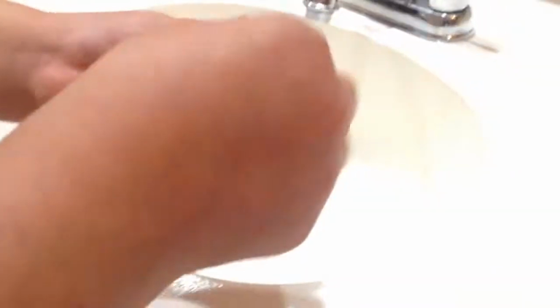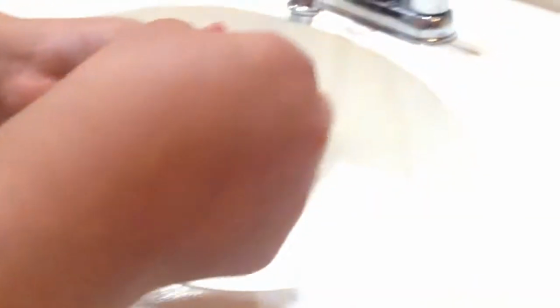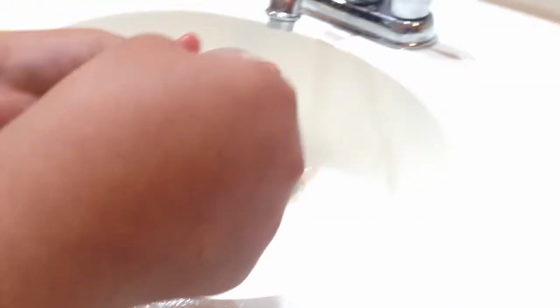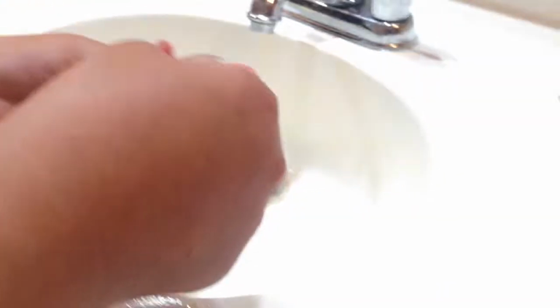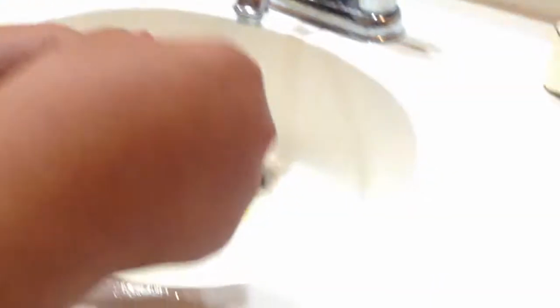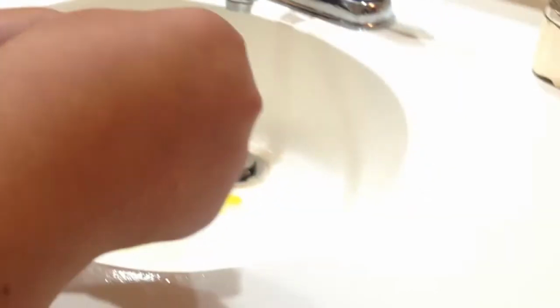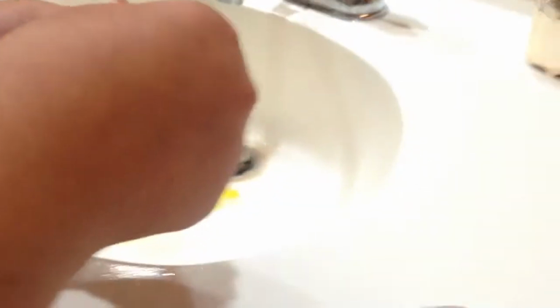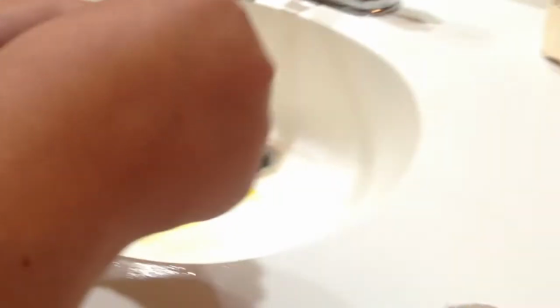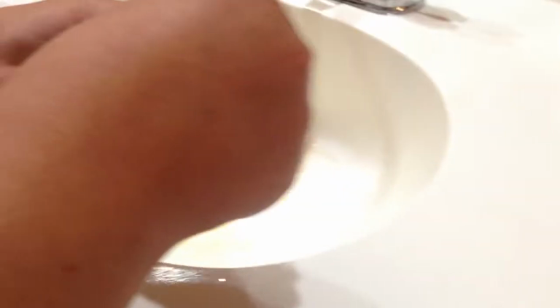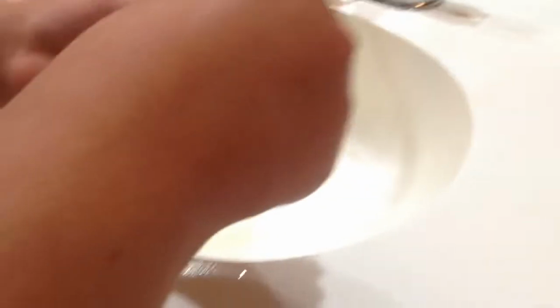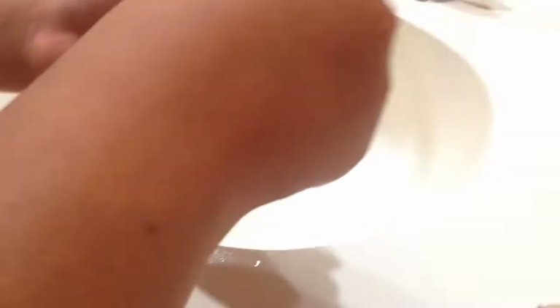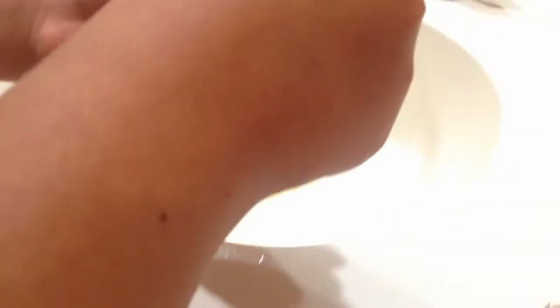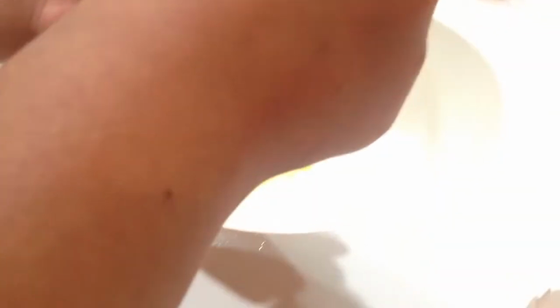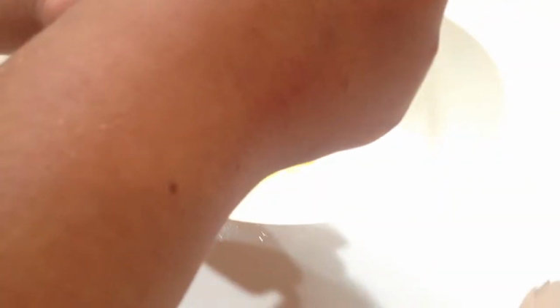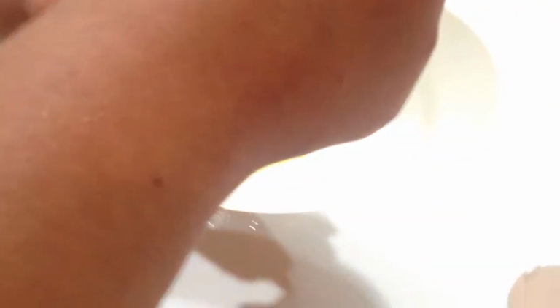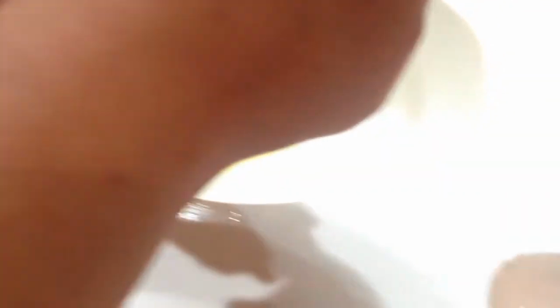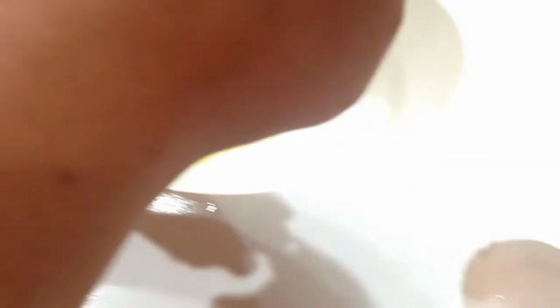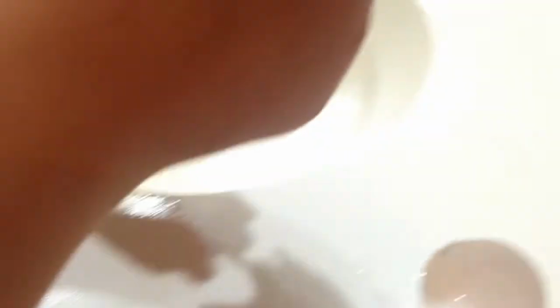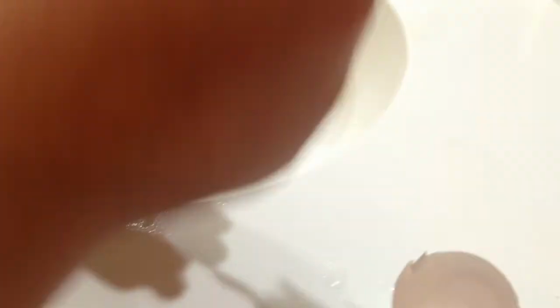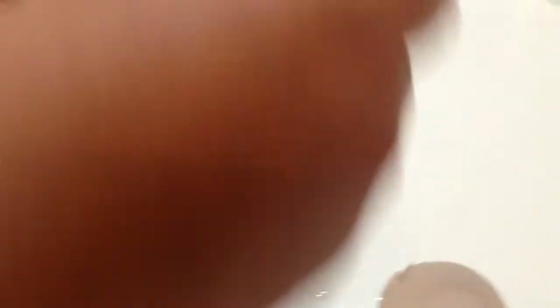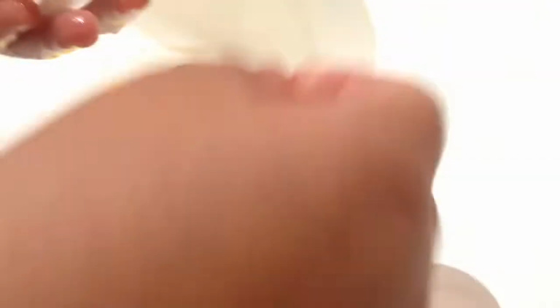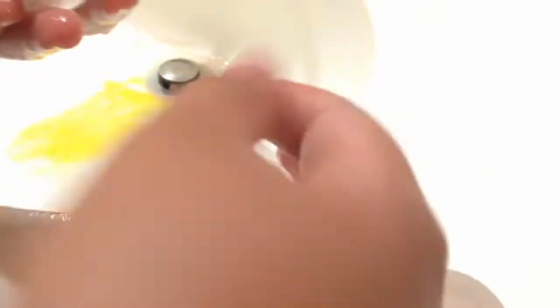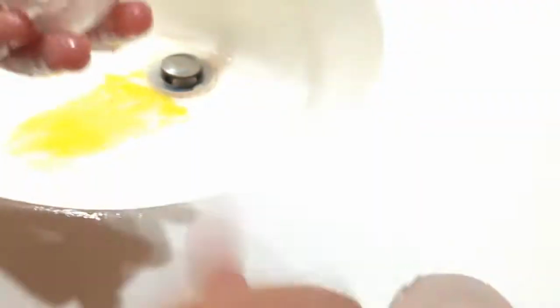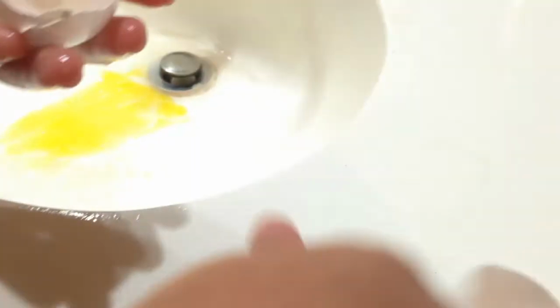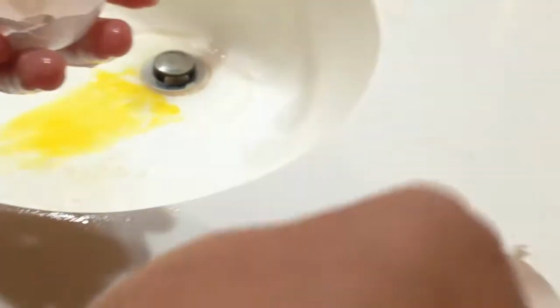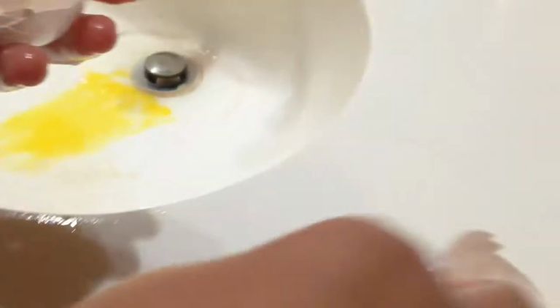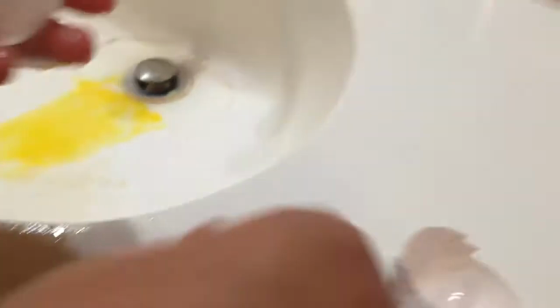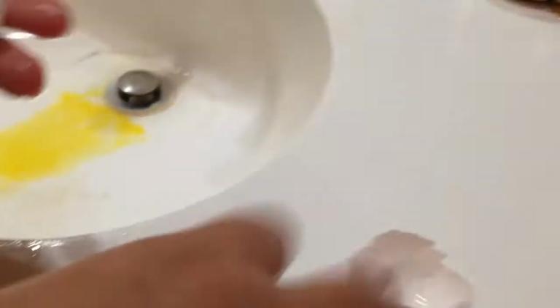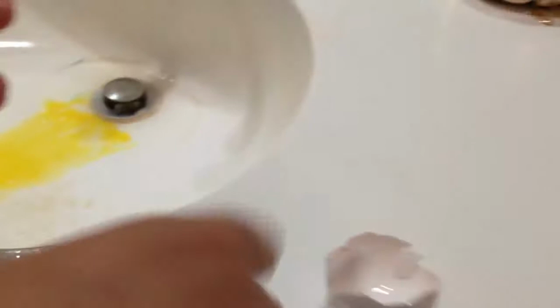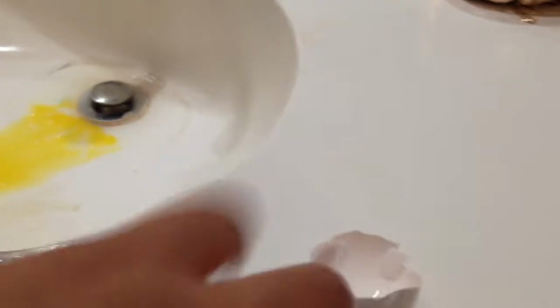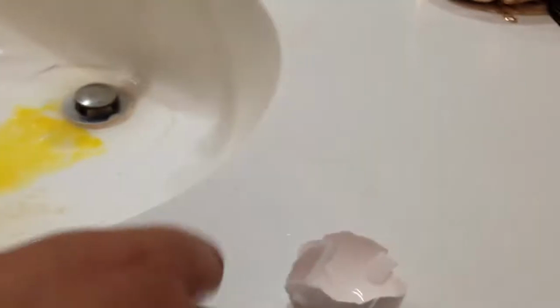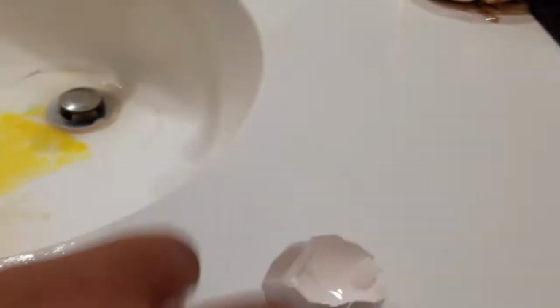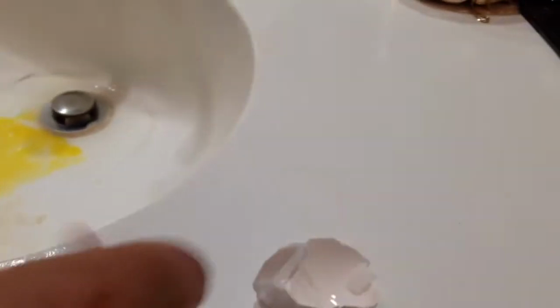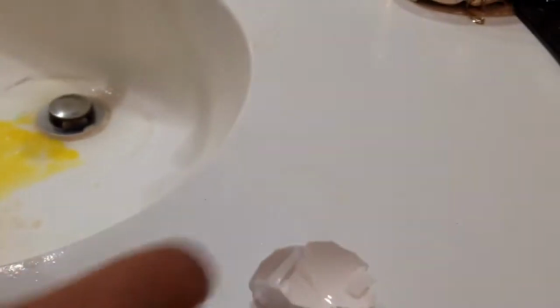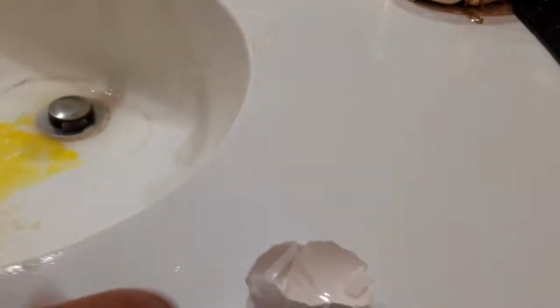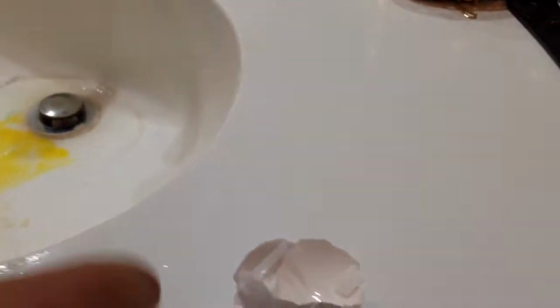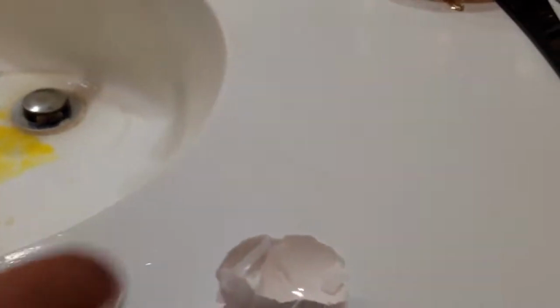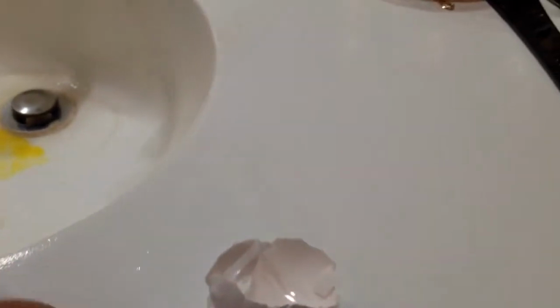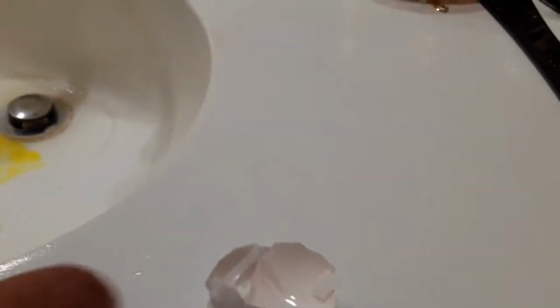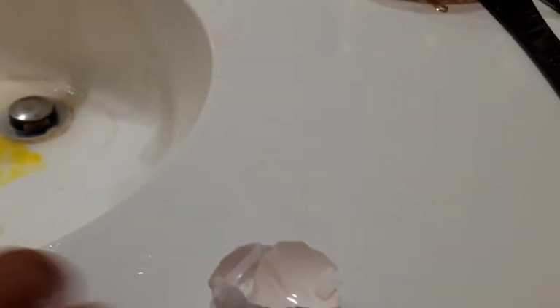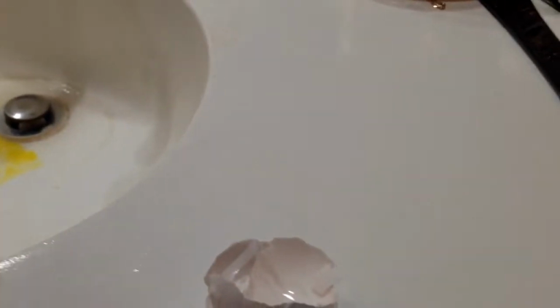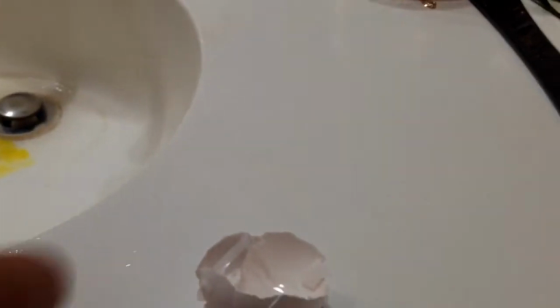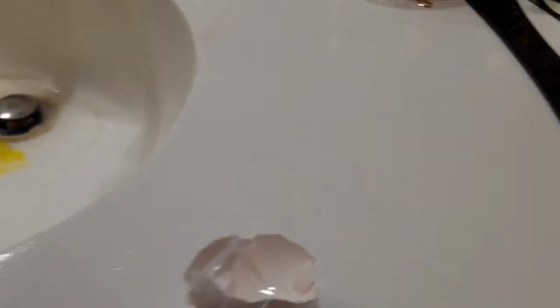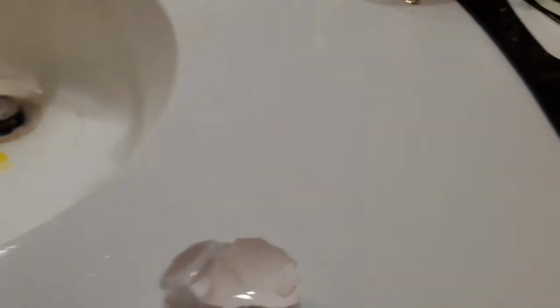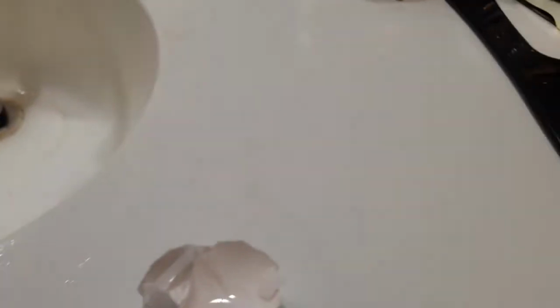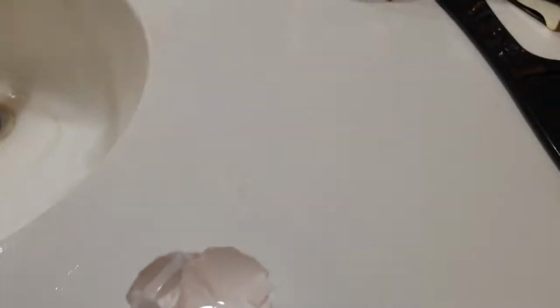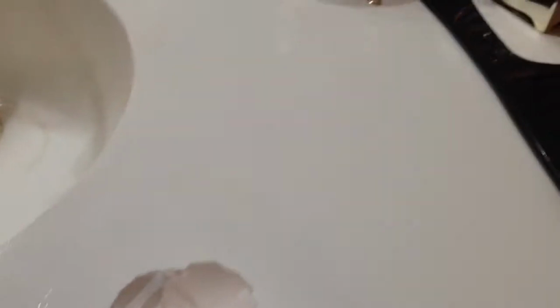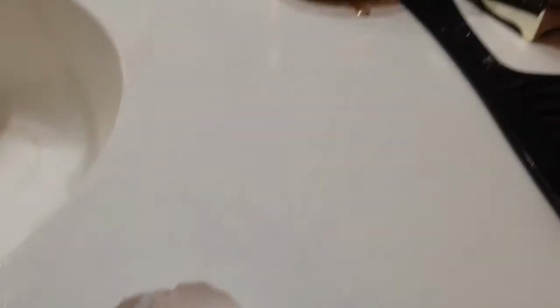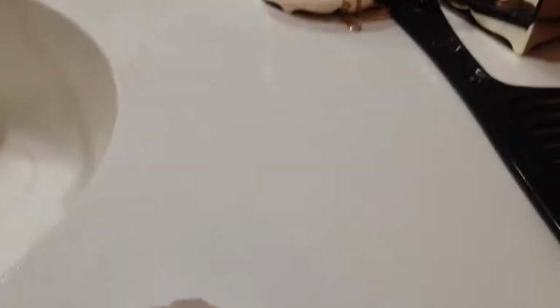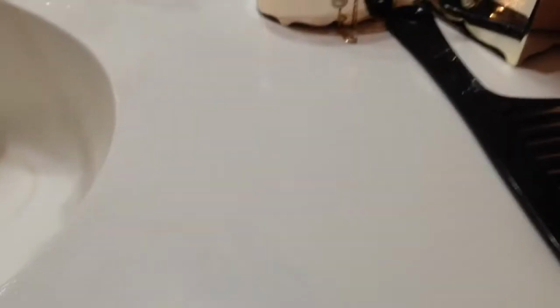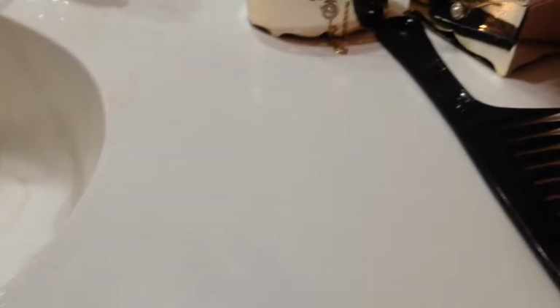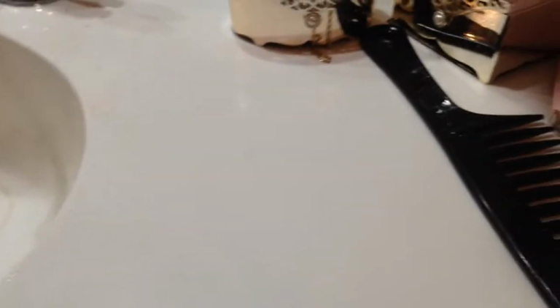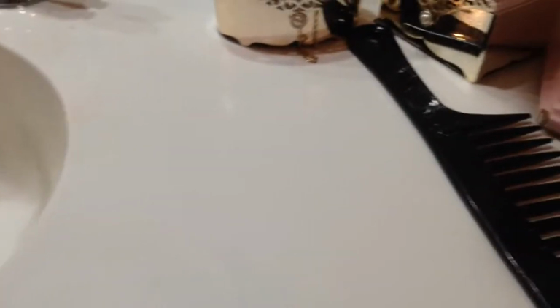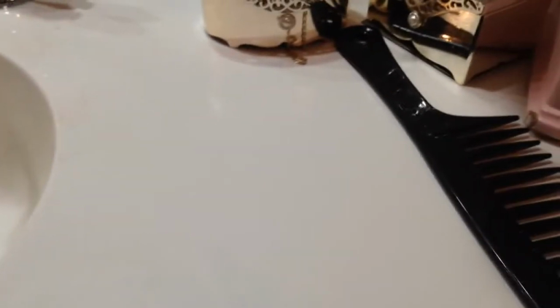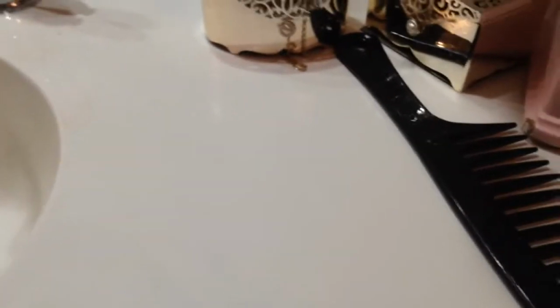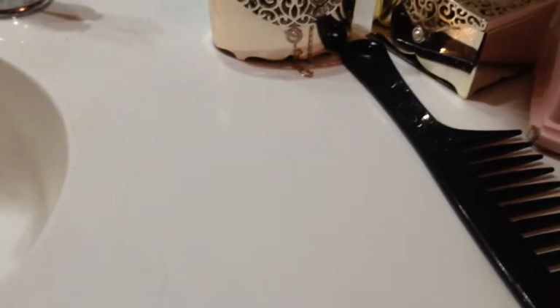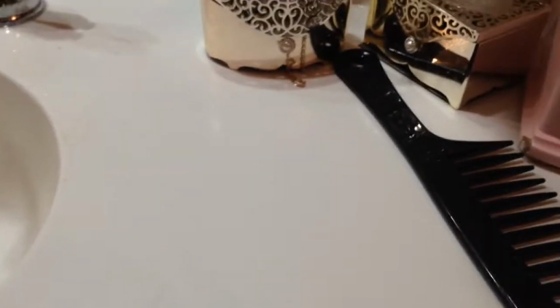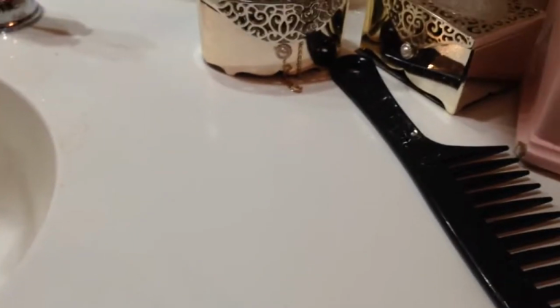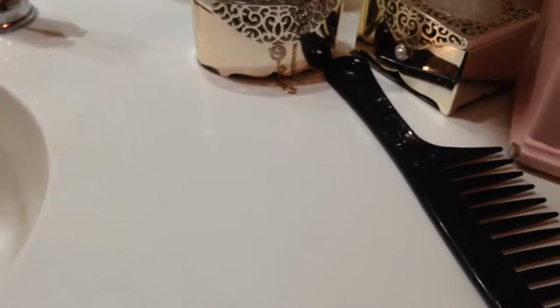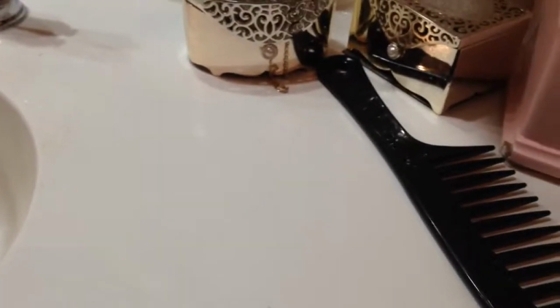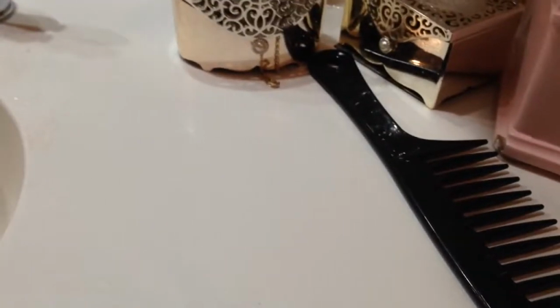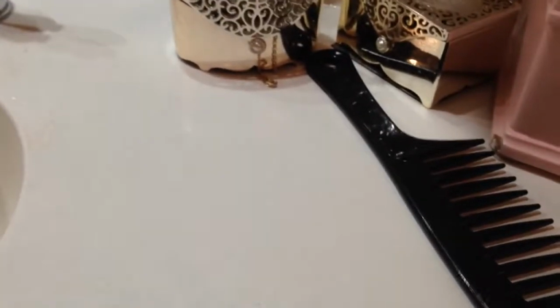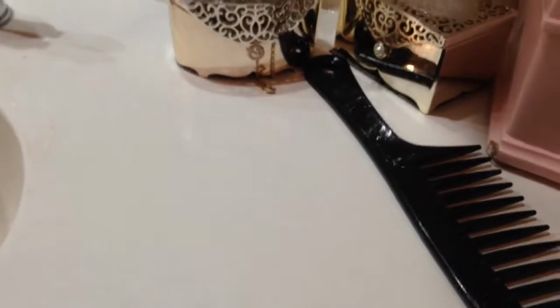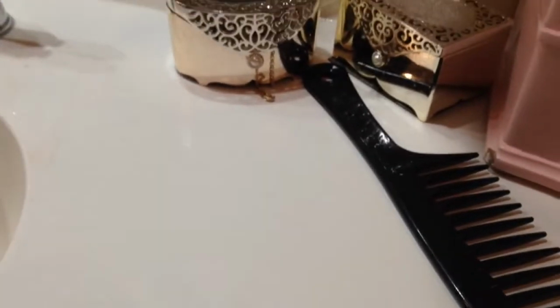There is a skin — a thin membrane — inside the egg if you didn't know that already, and you need to peel all of that out because it can actually be semi-deadly for your snails.